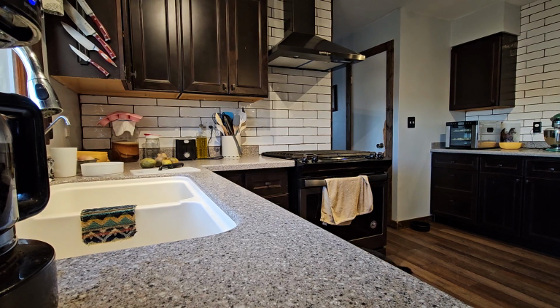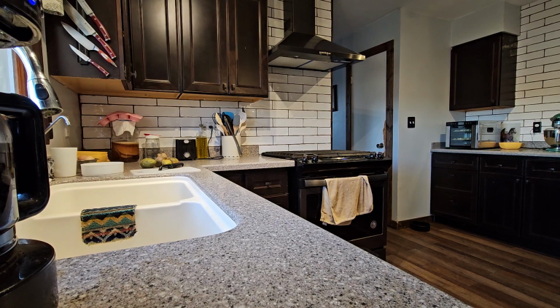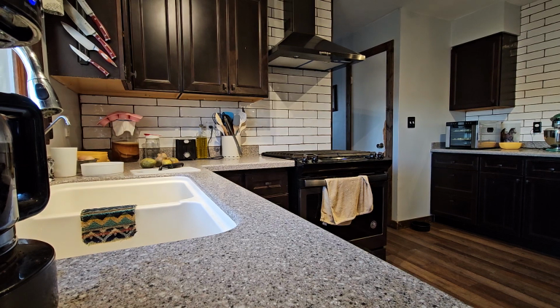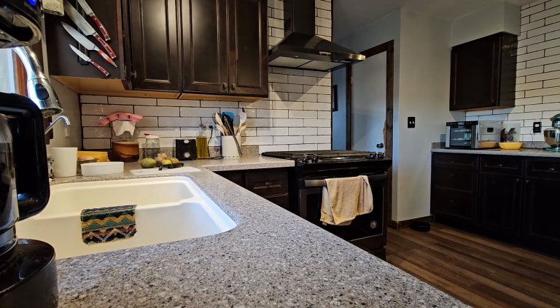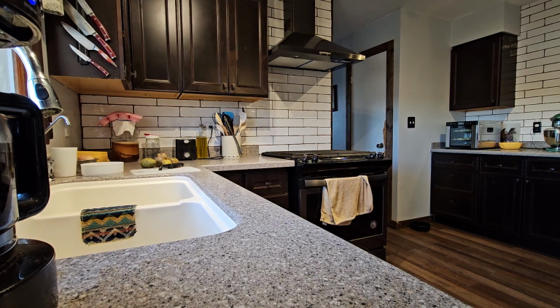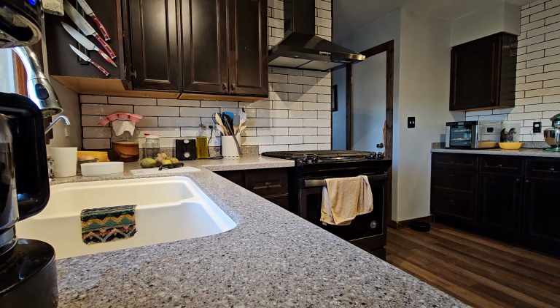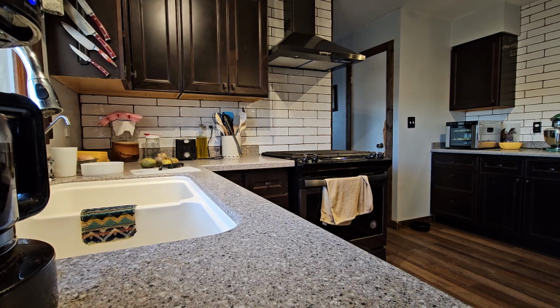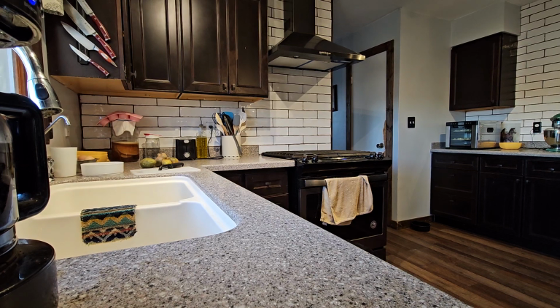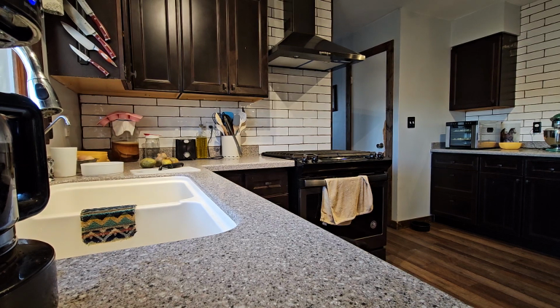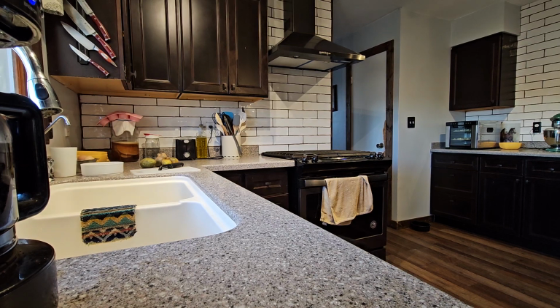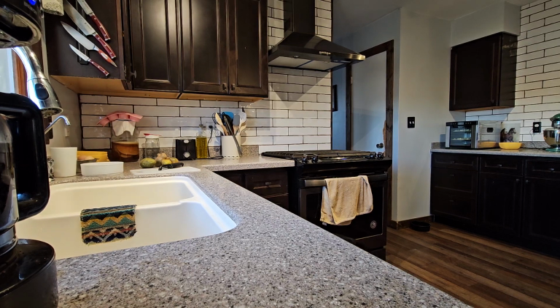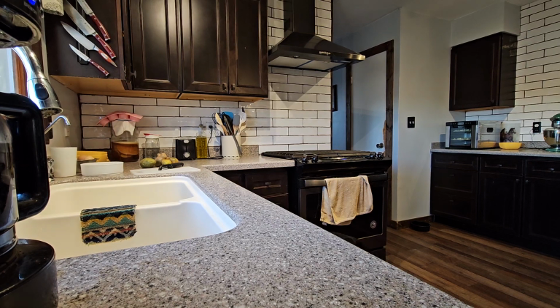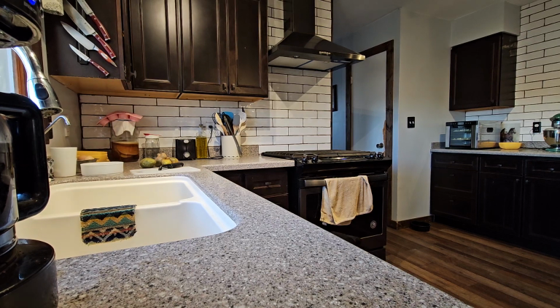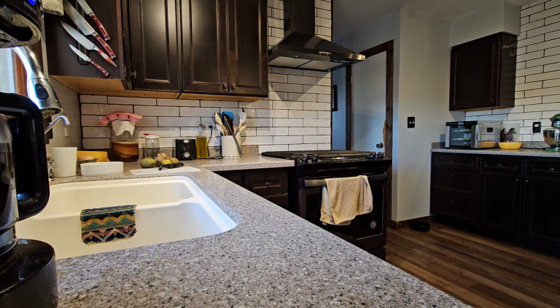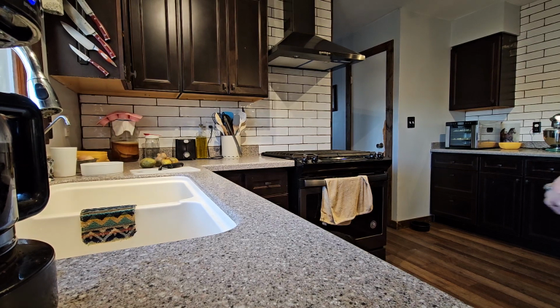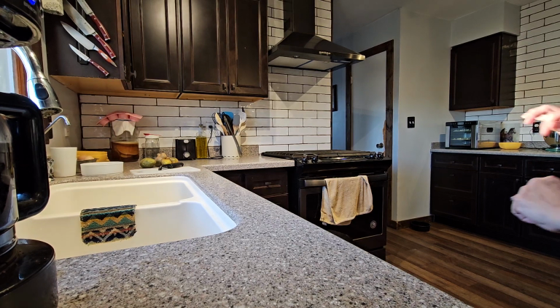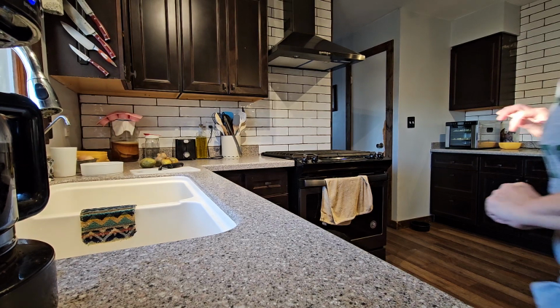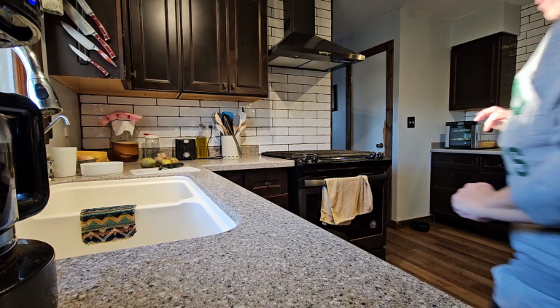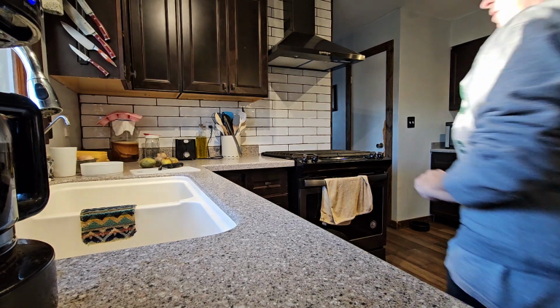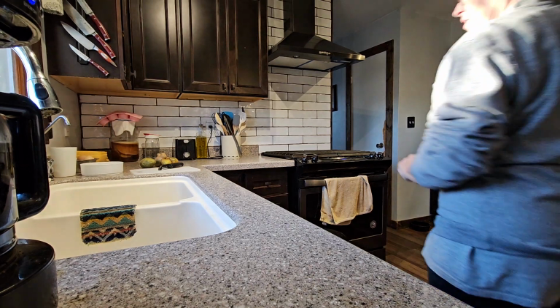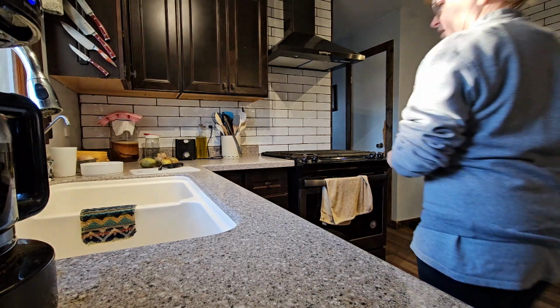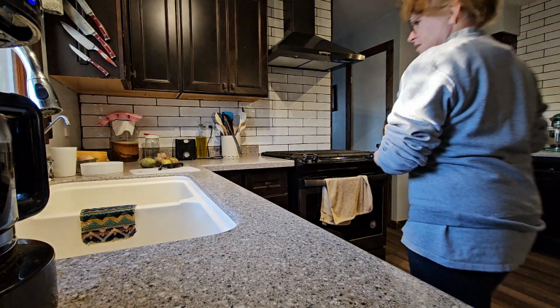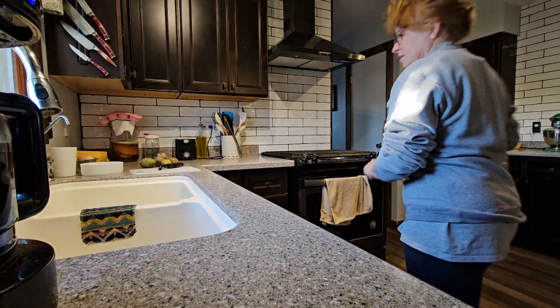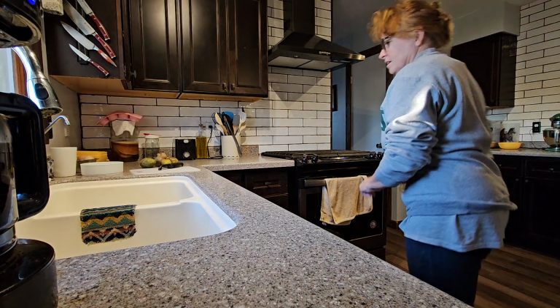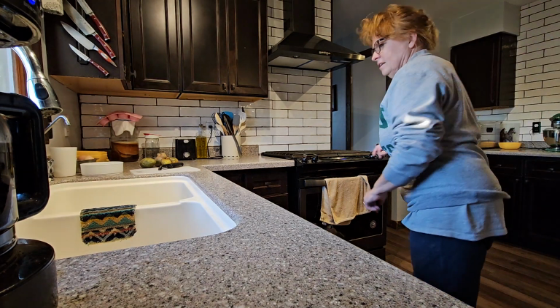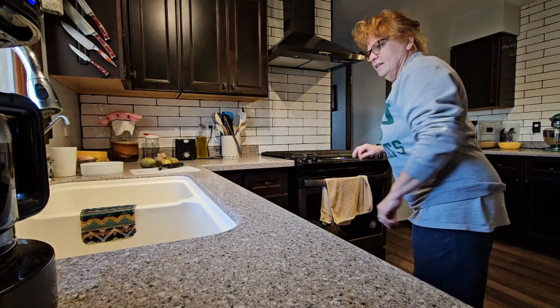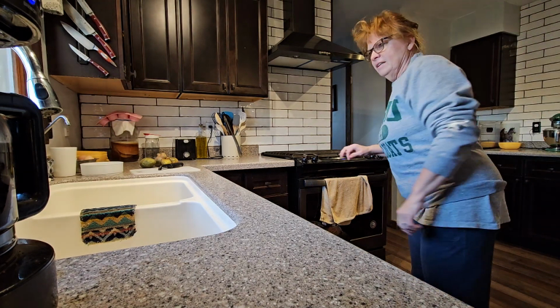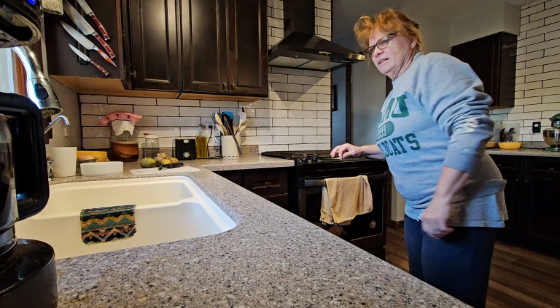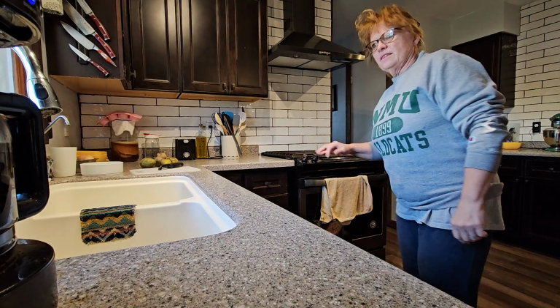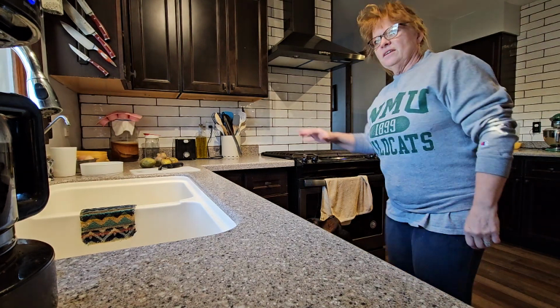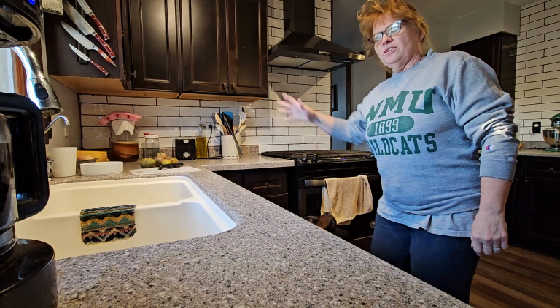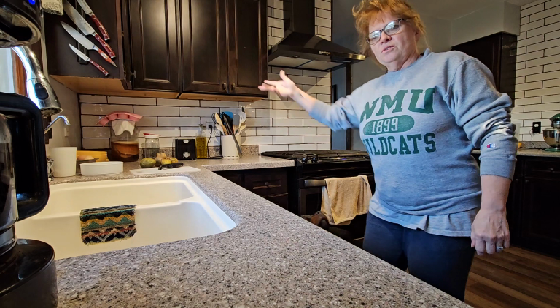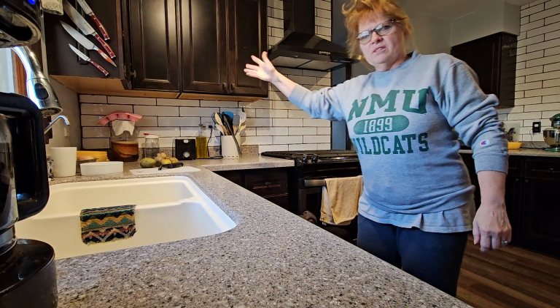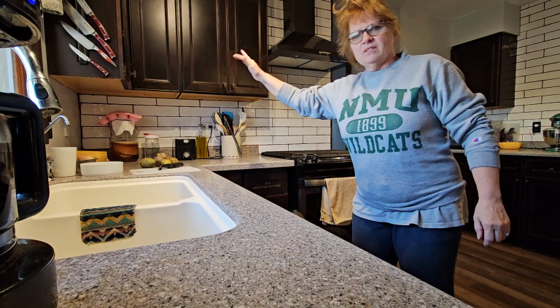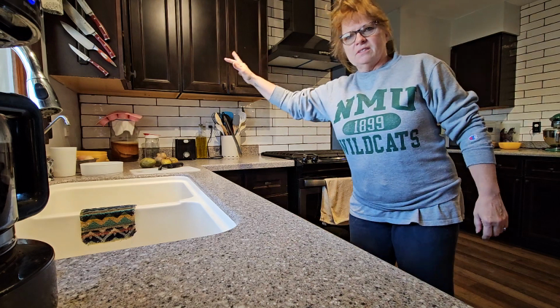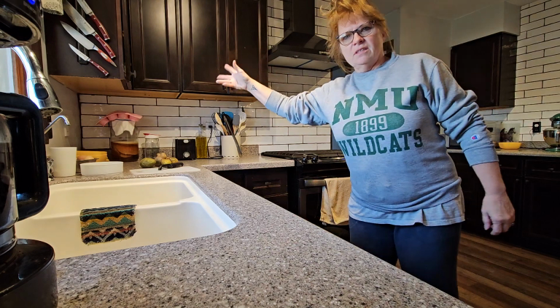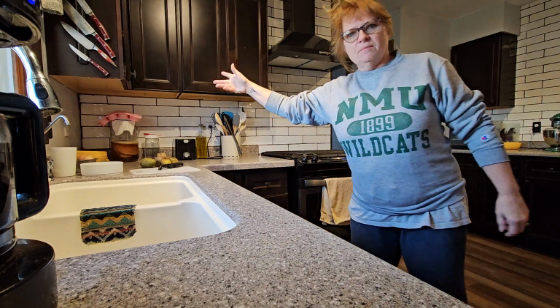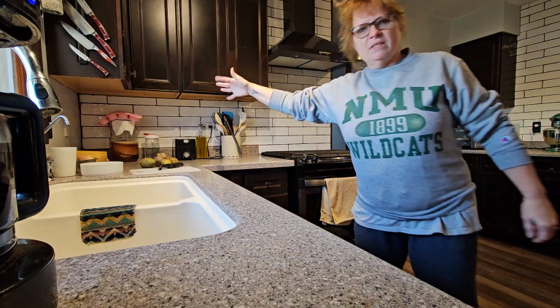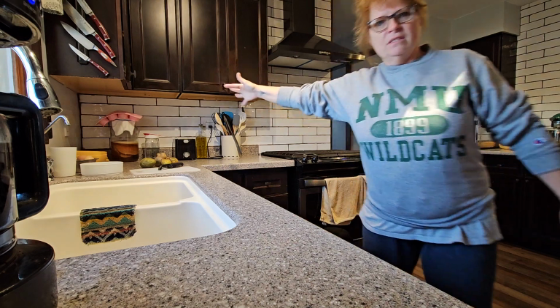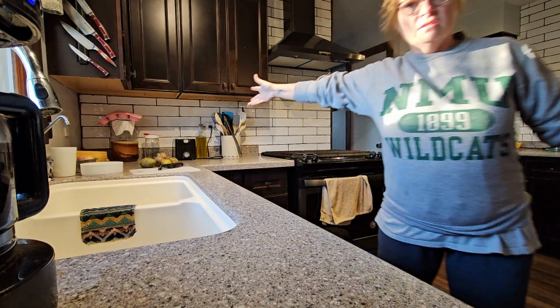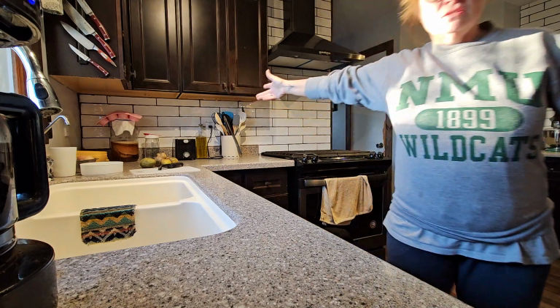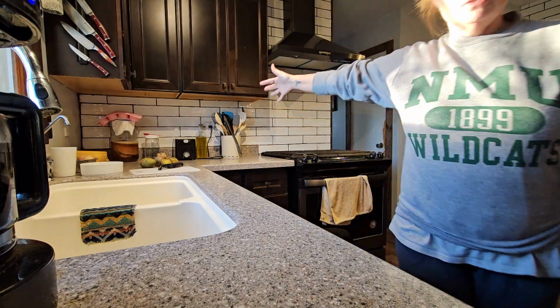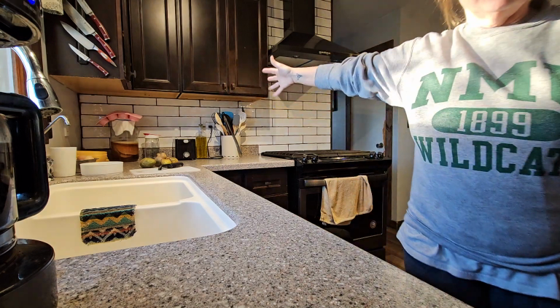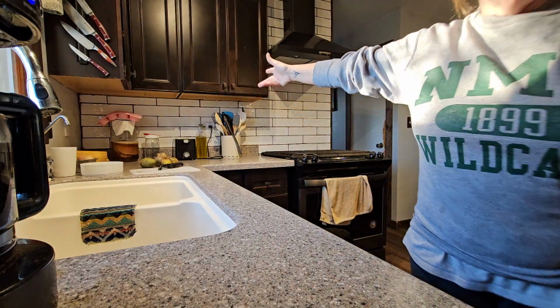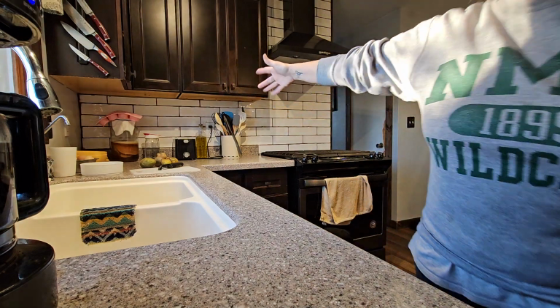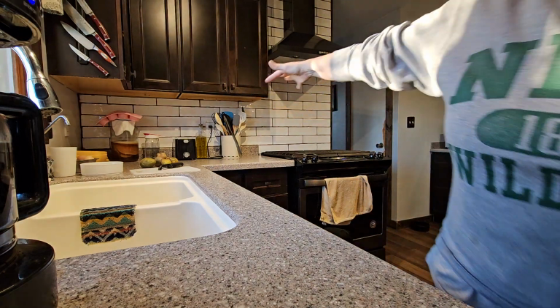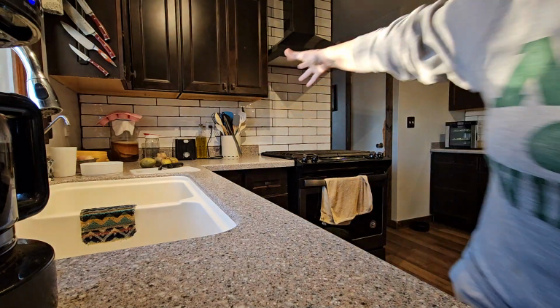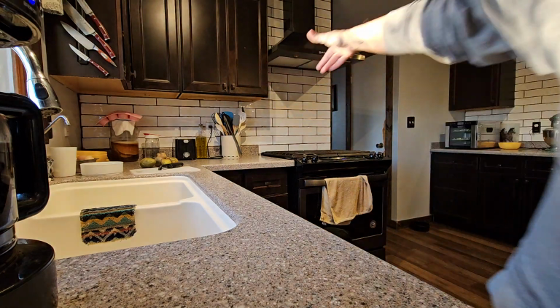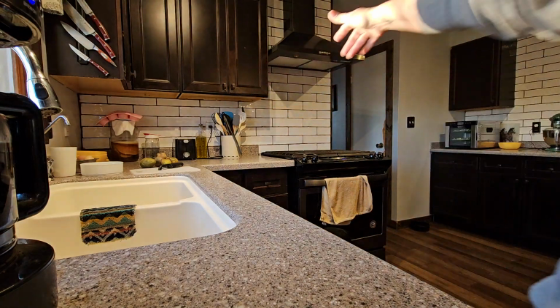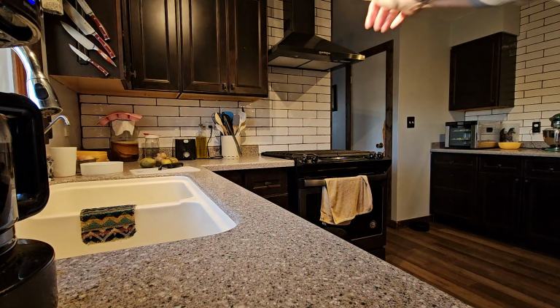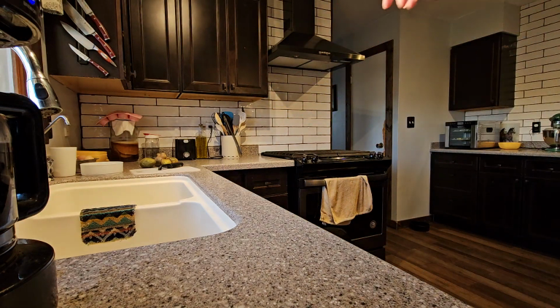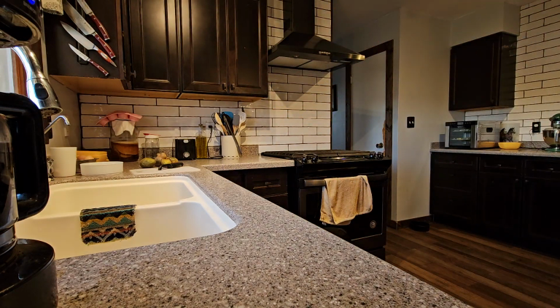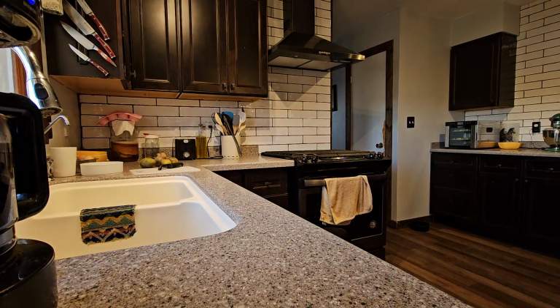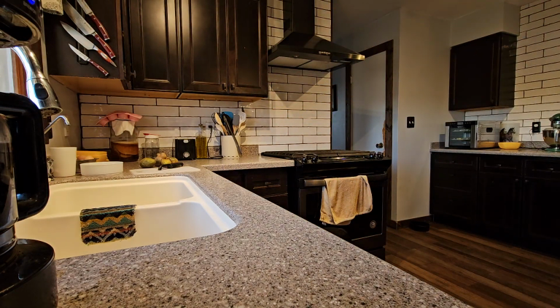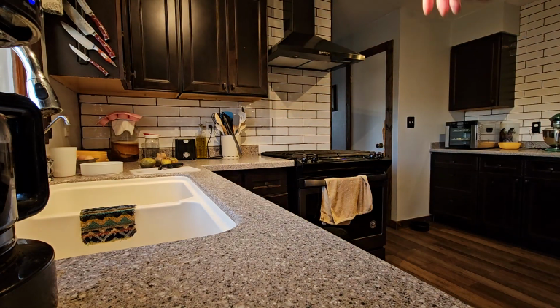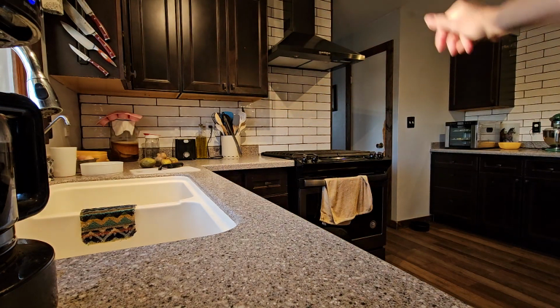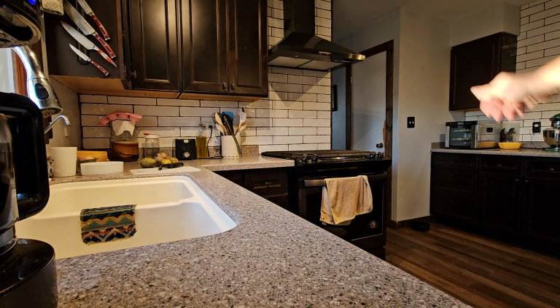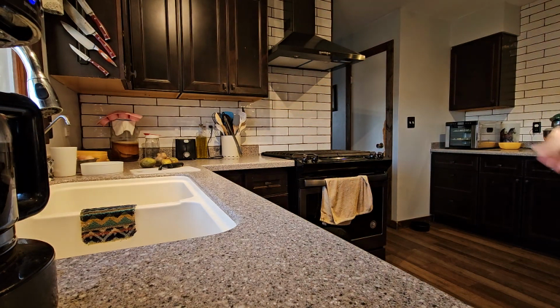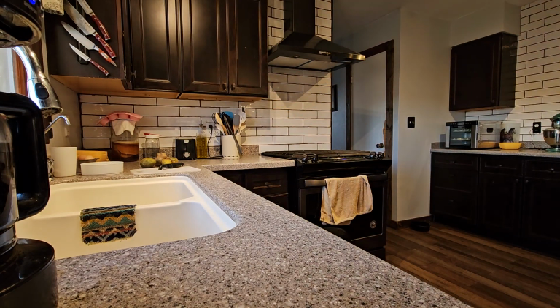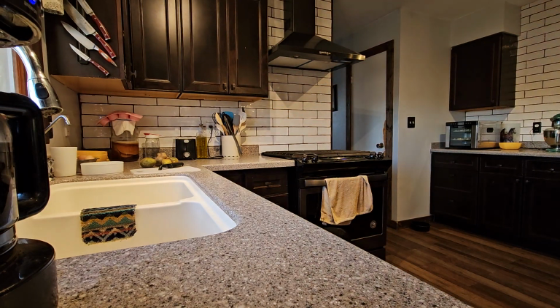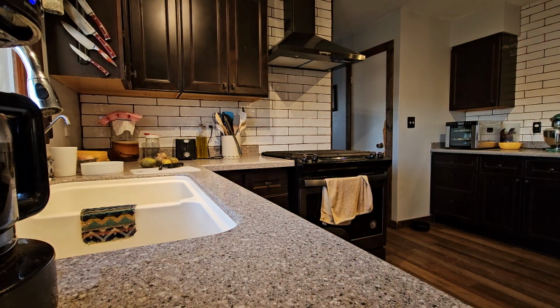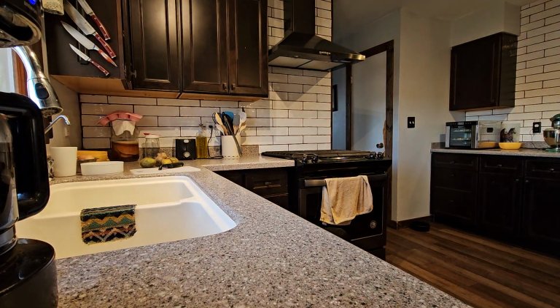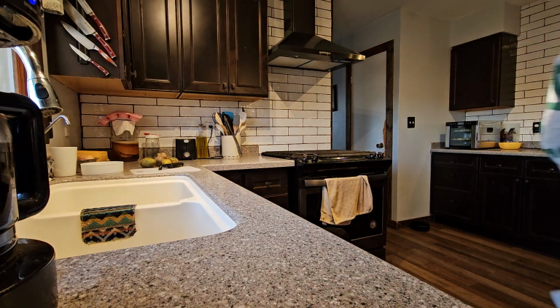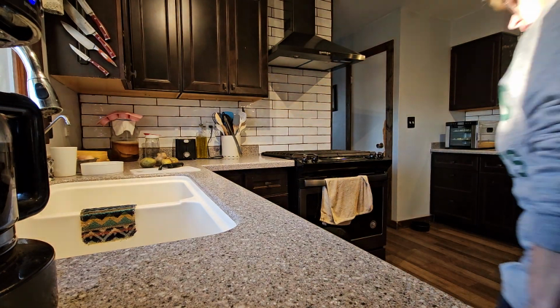Good morning, guys. It's Saturday morning. I think you can see me. Yep, pretty sure you can see me.